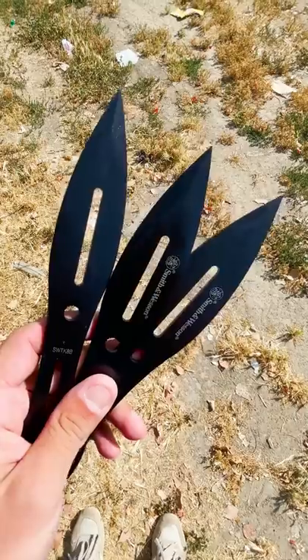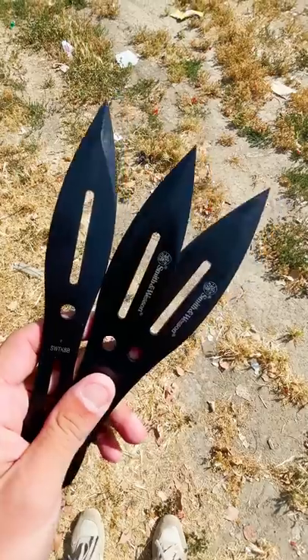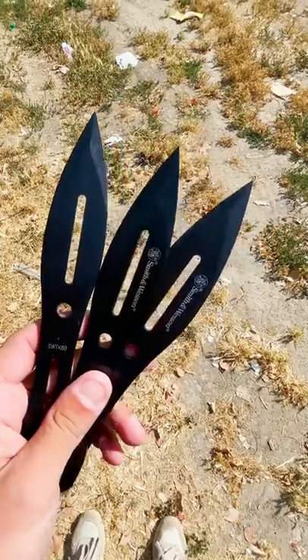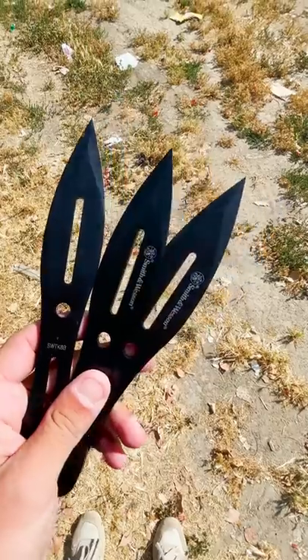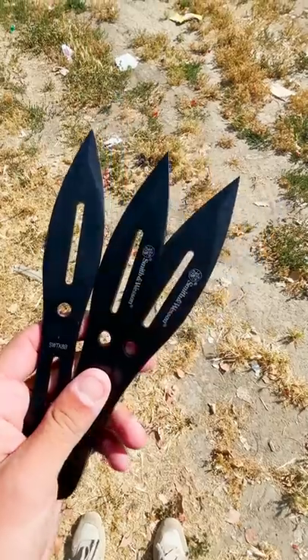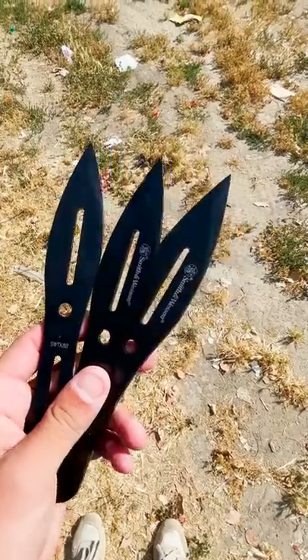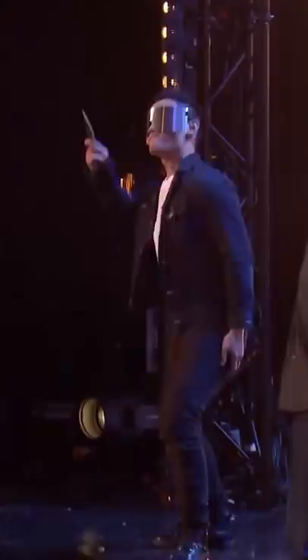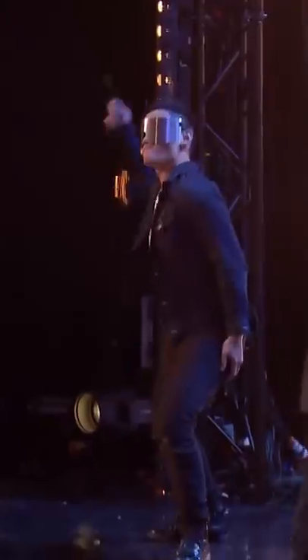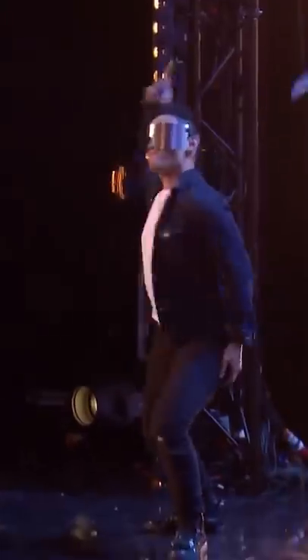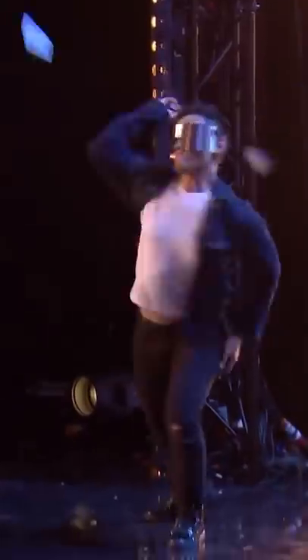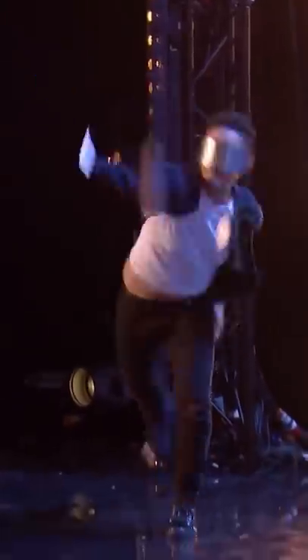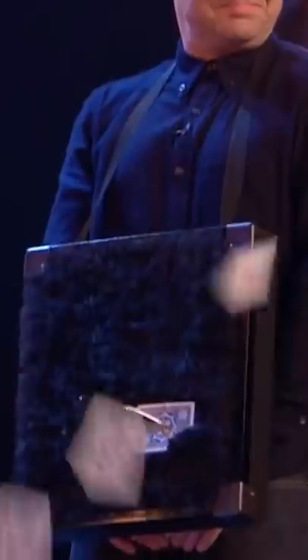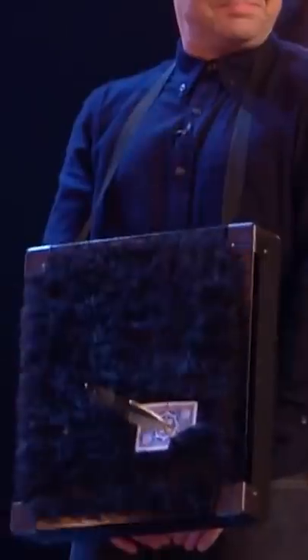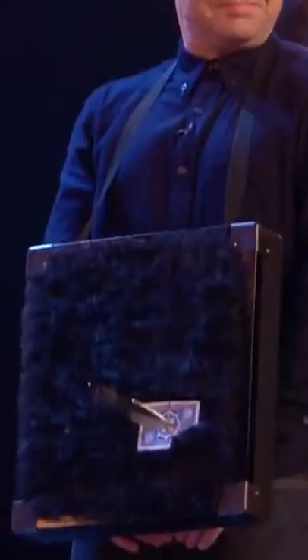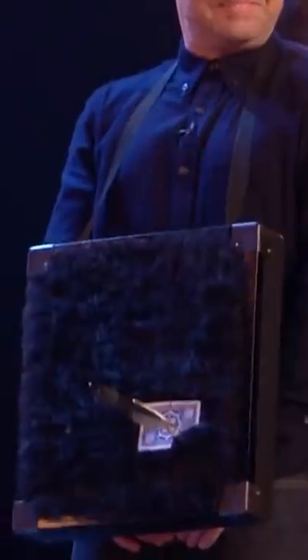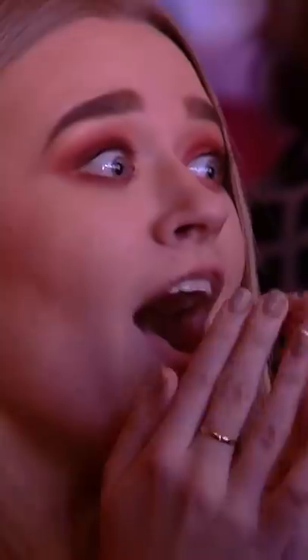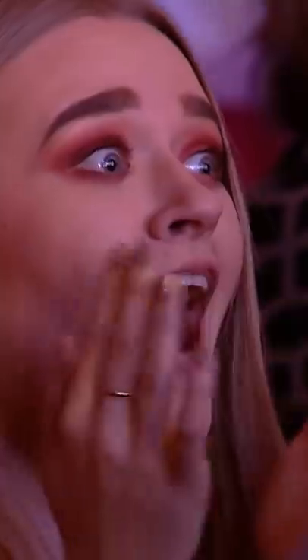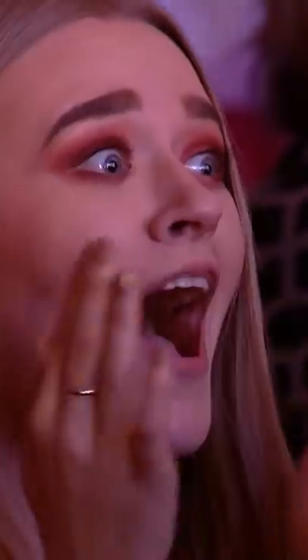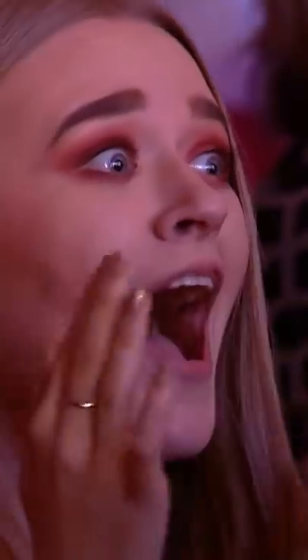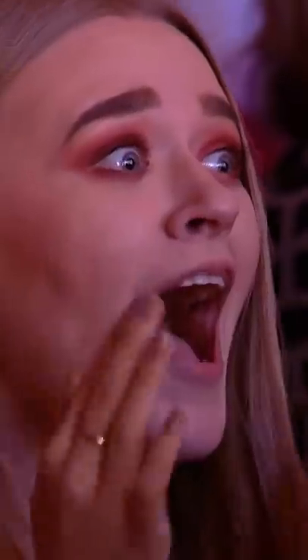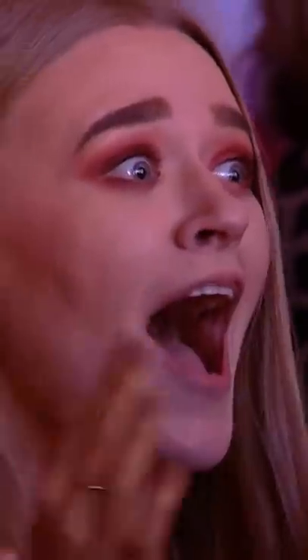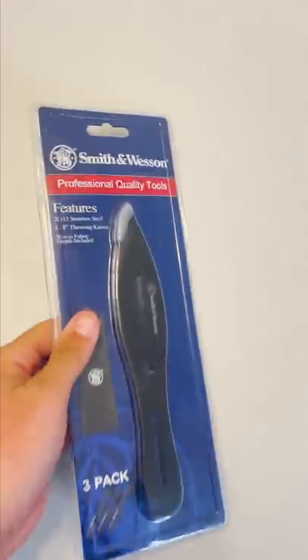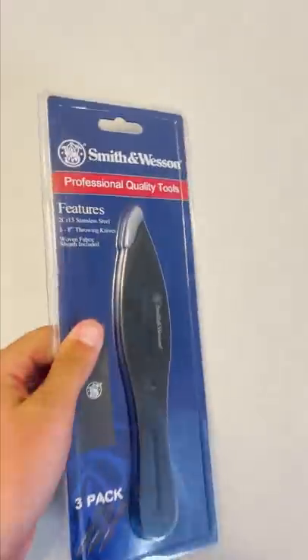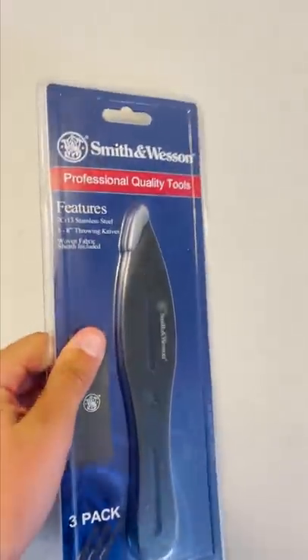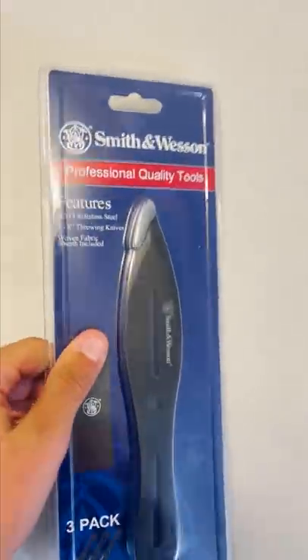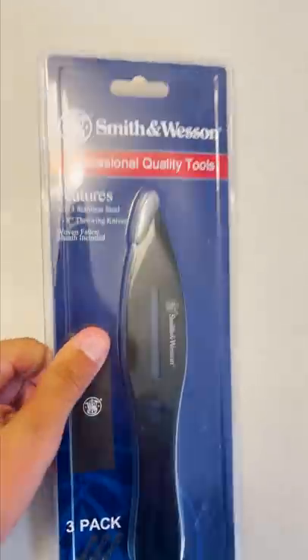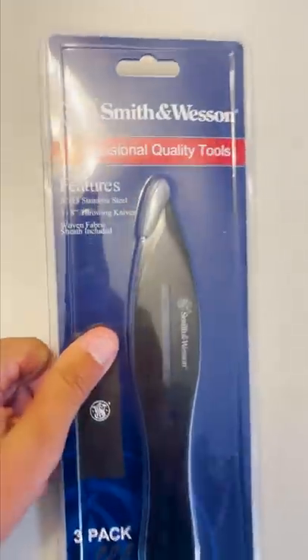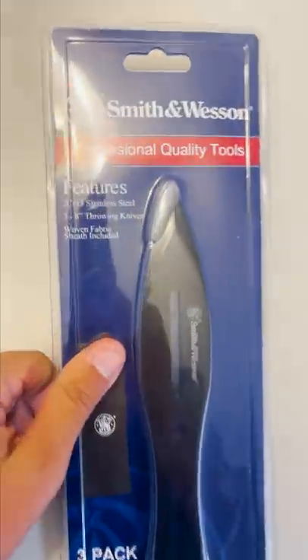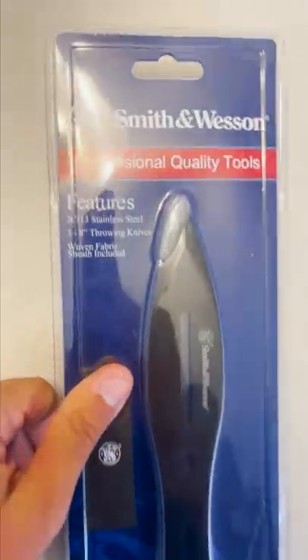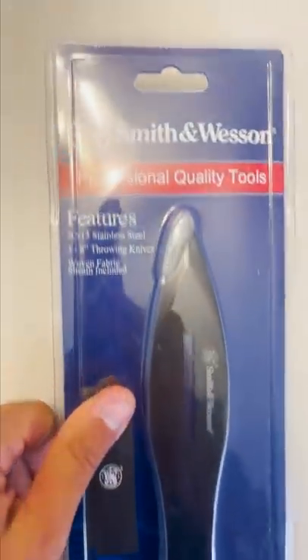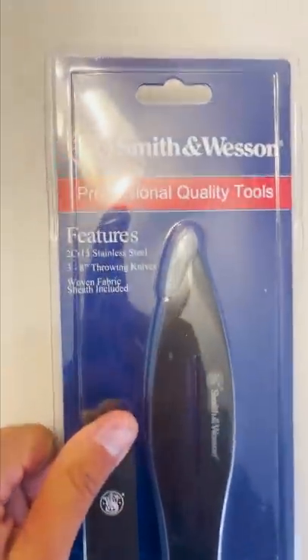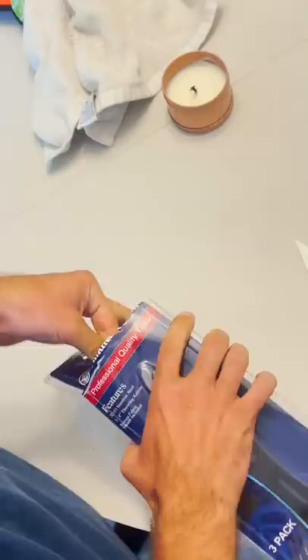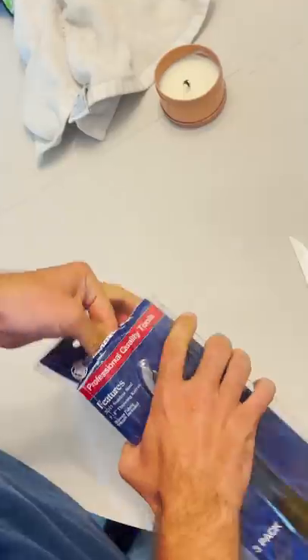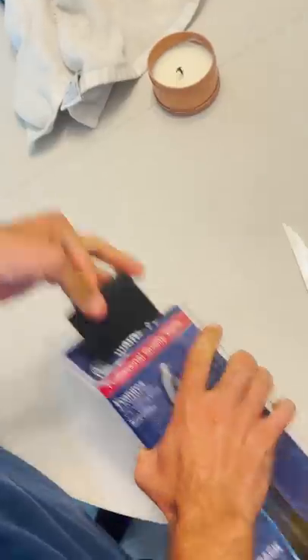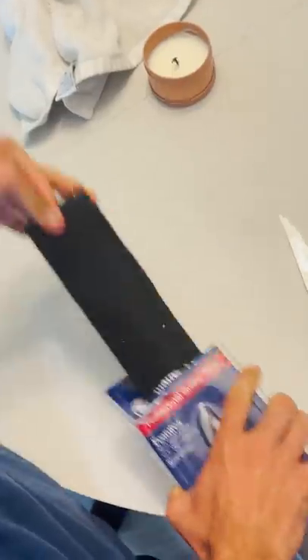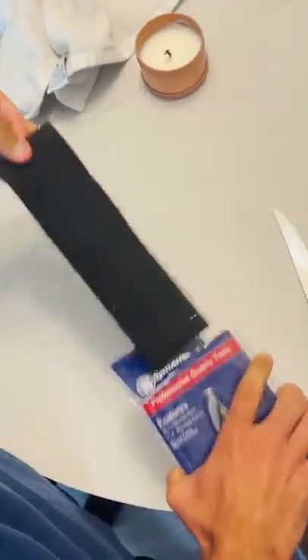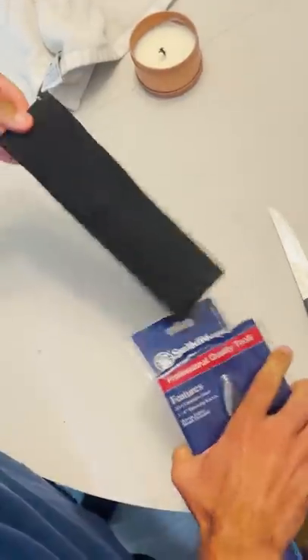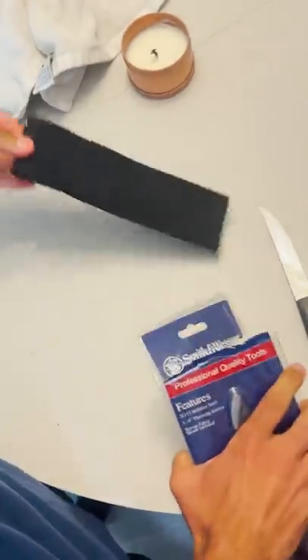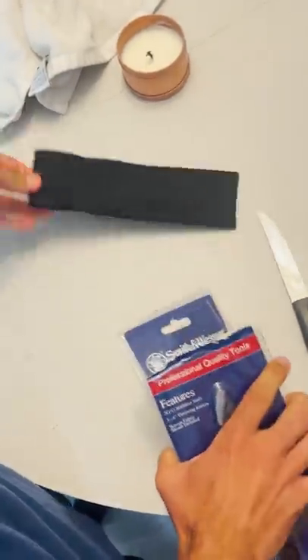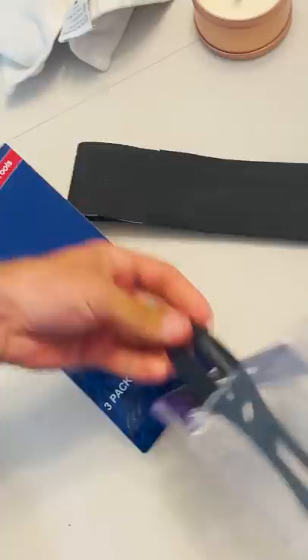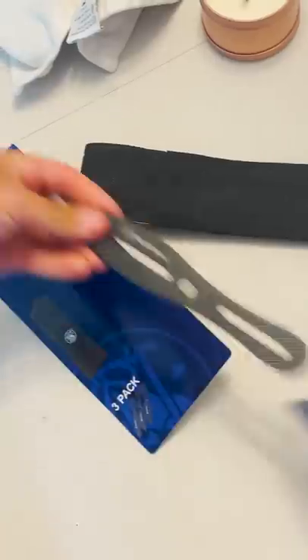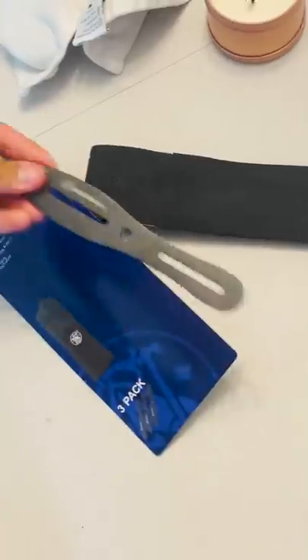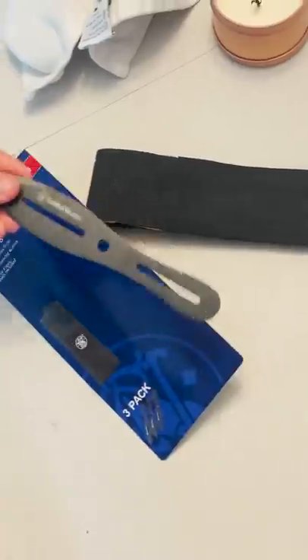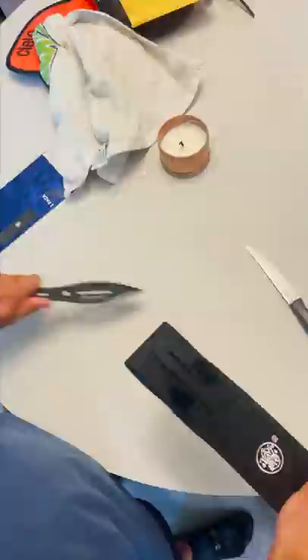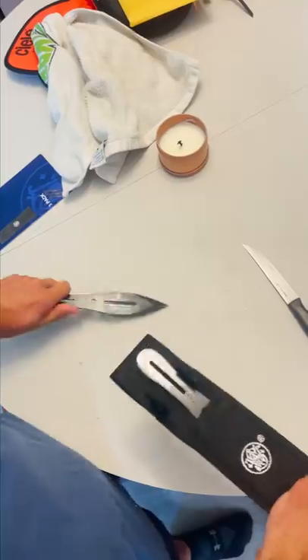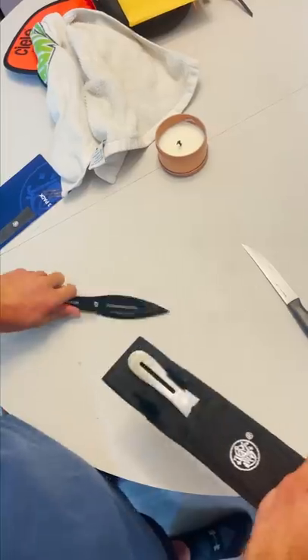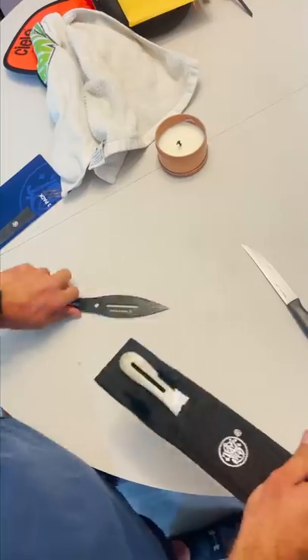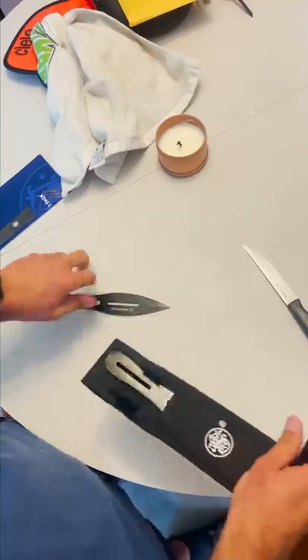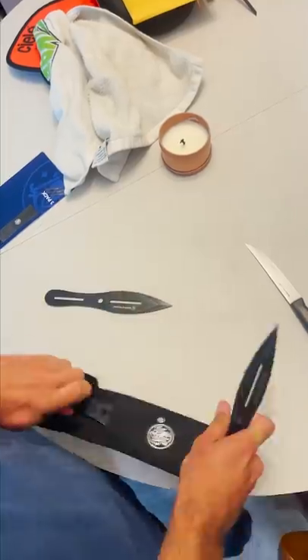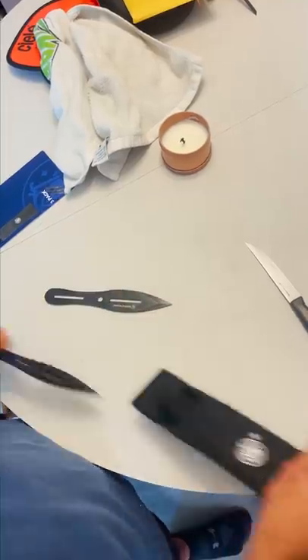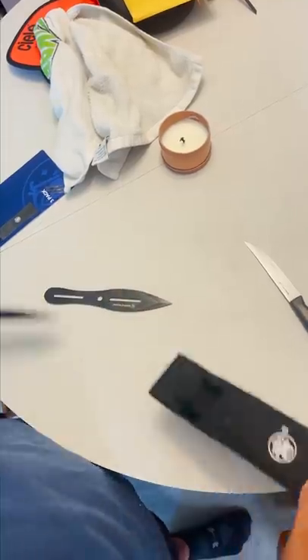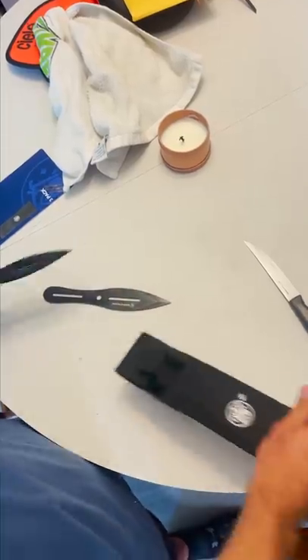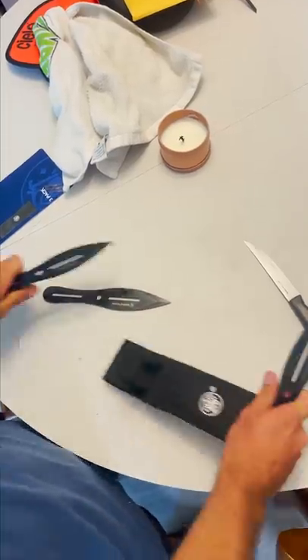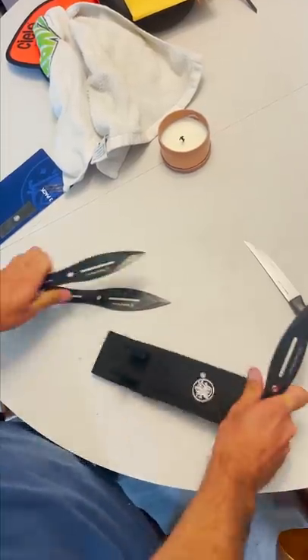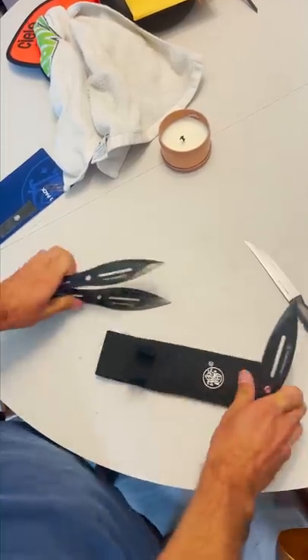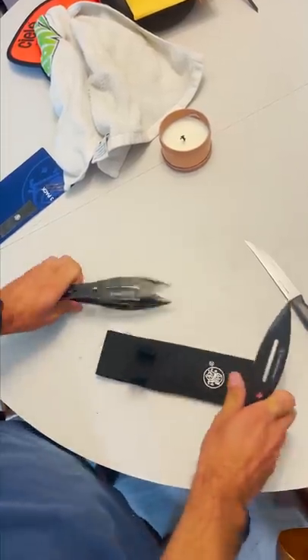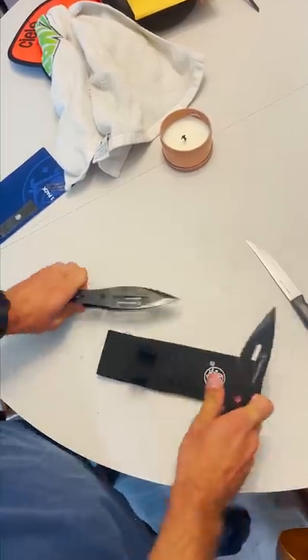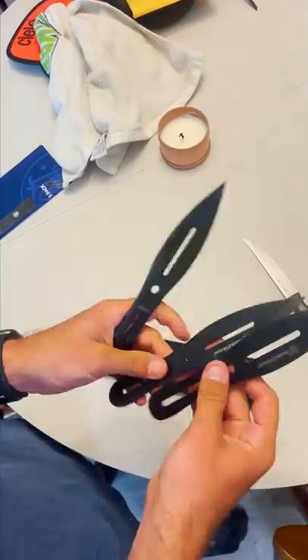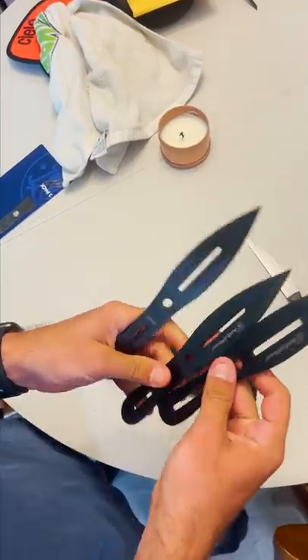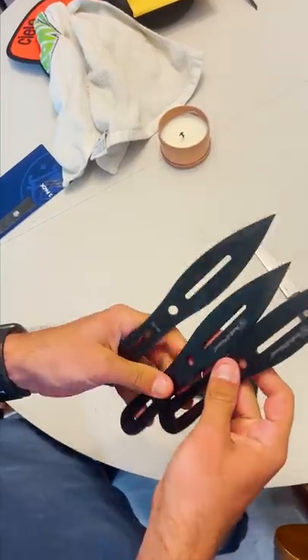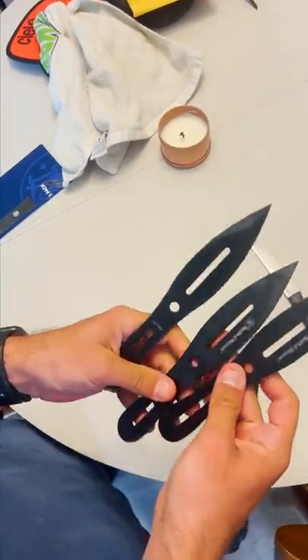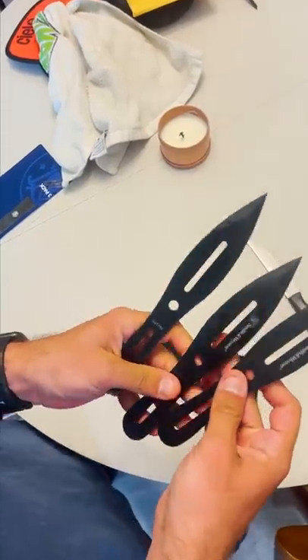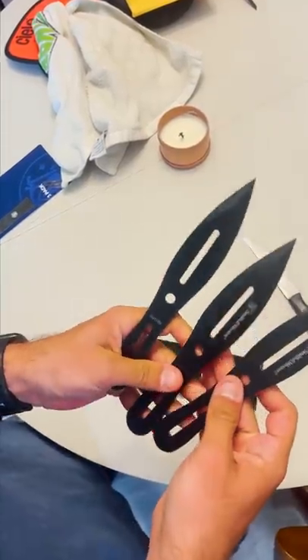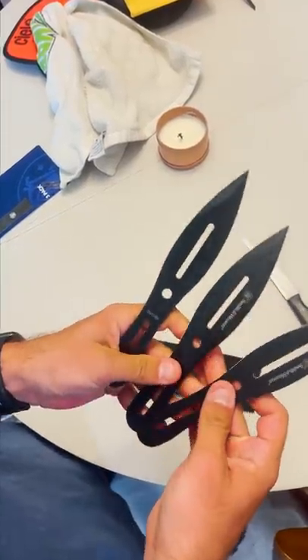Today I'm going to learn how to throw knives. With absolutely no previous experience, I picked up these throwing knives in hopes that I can learn this trick.